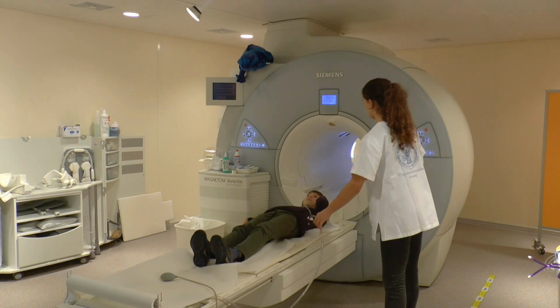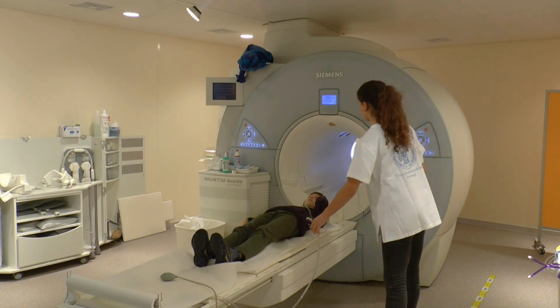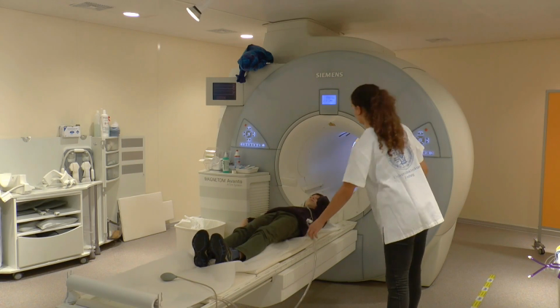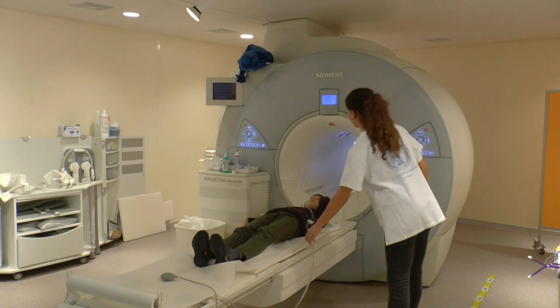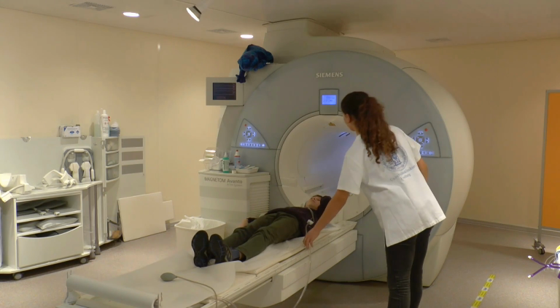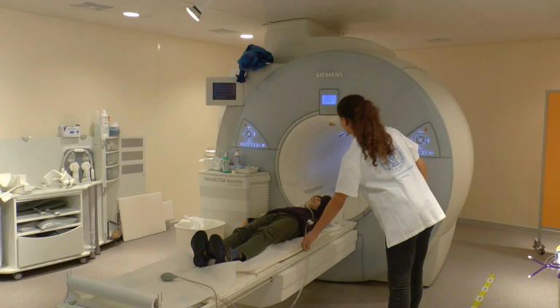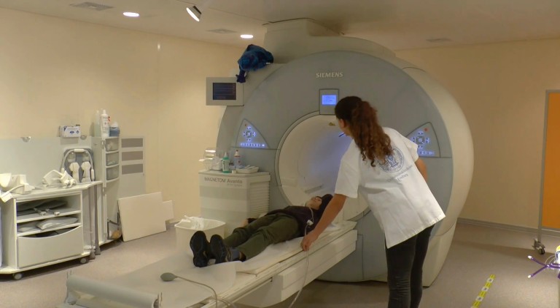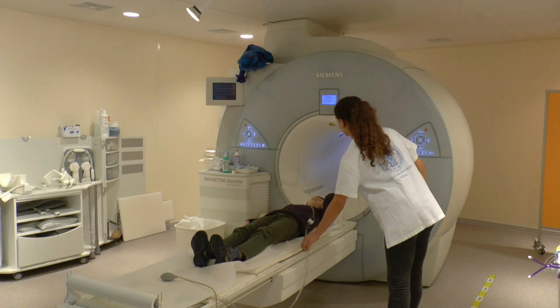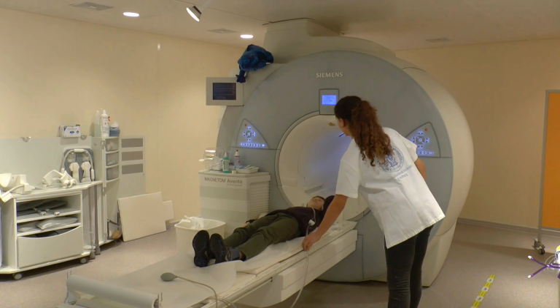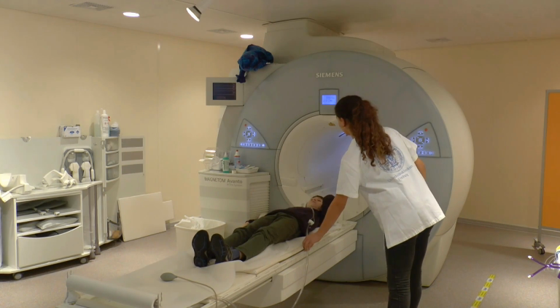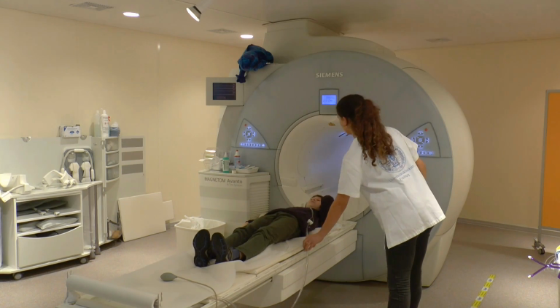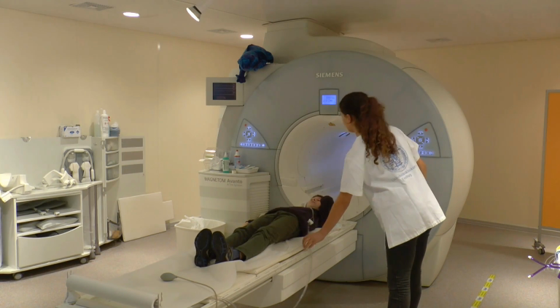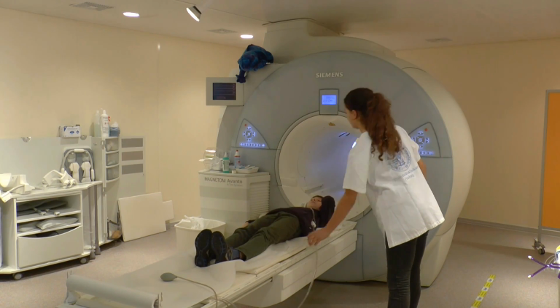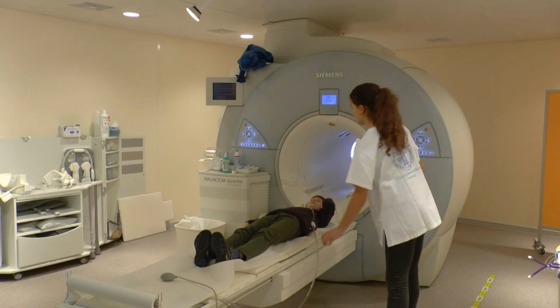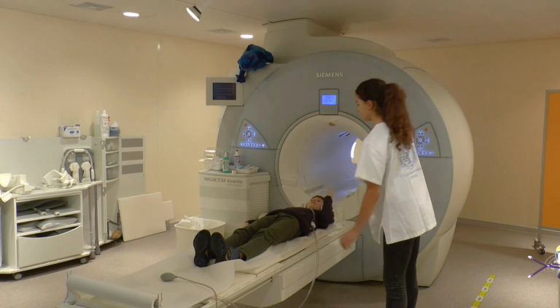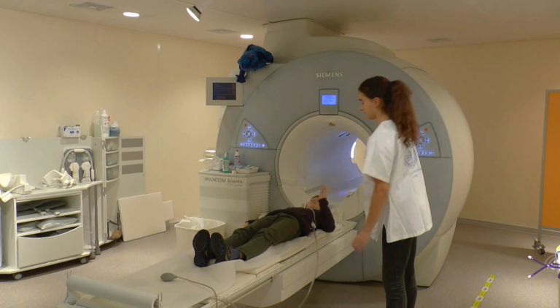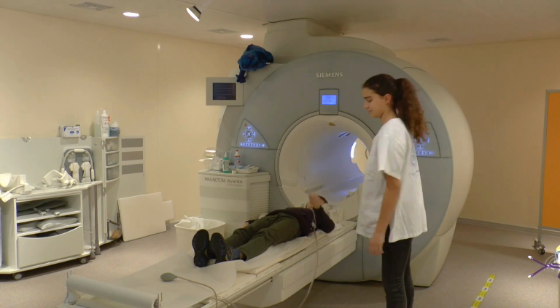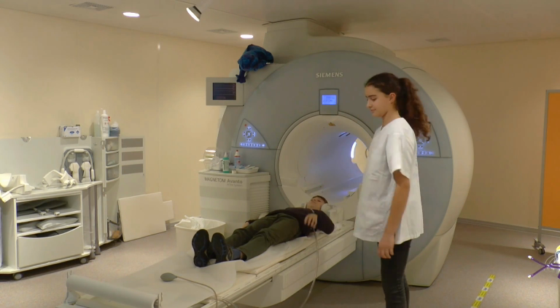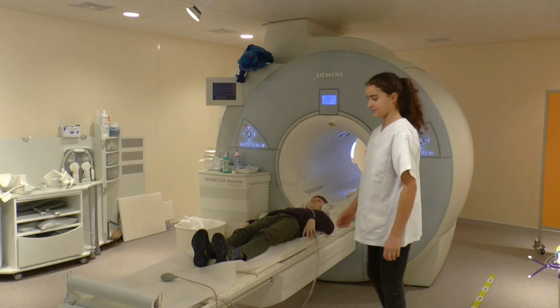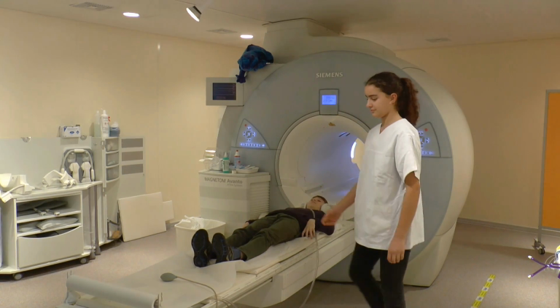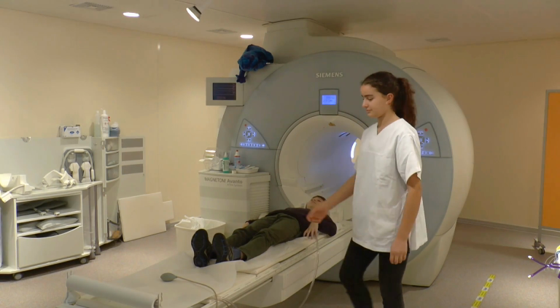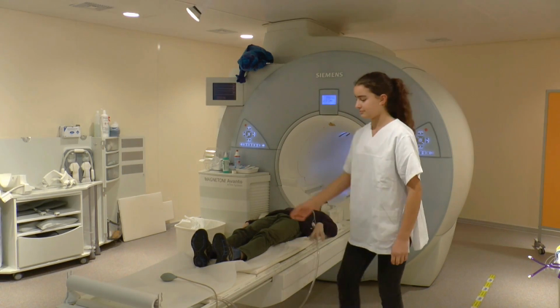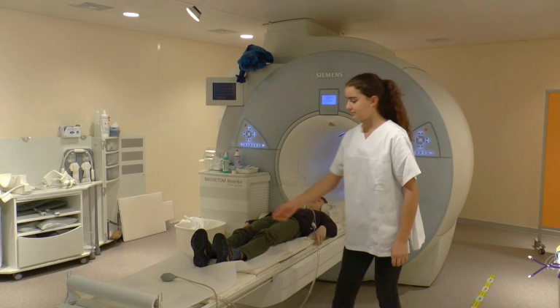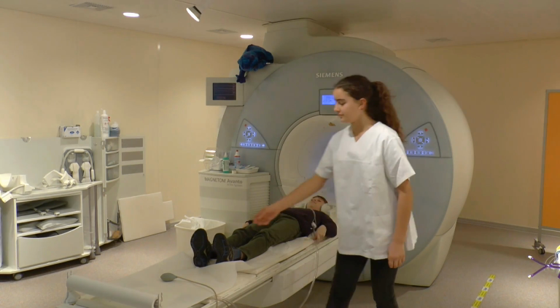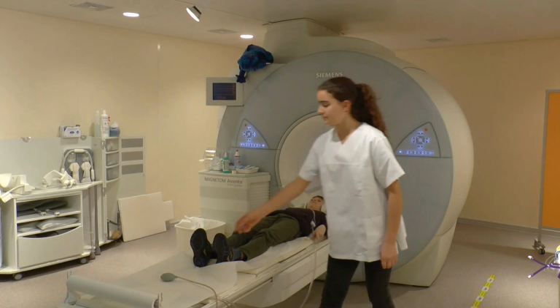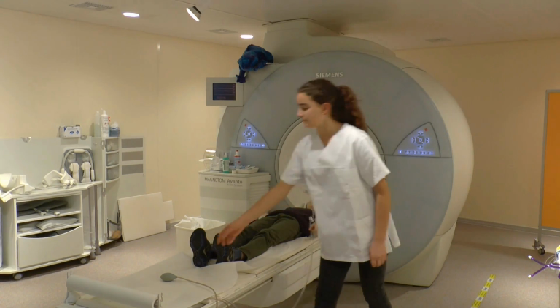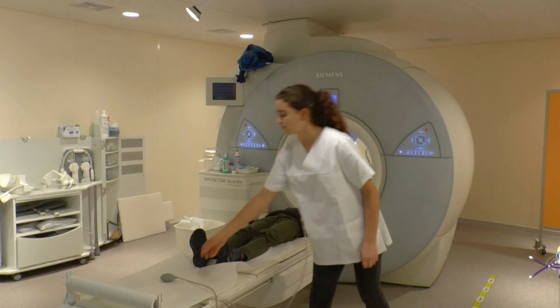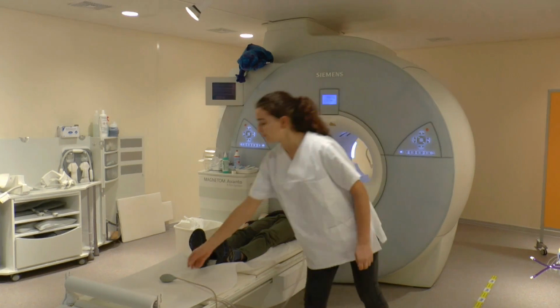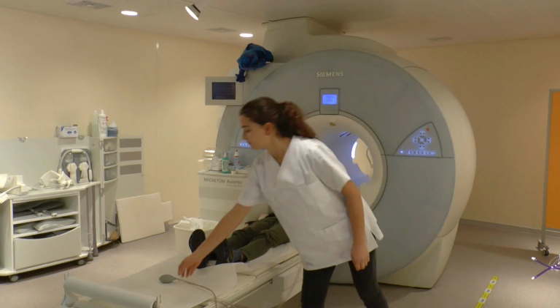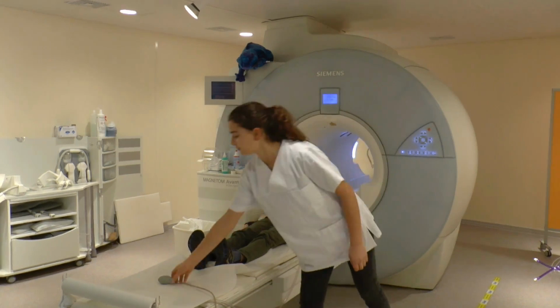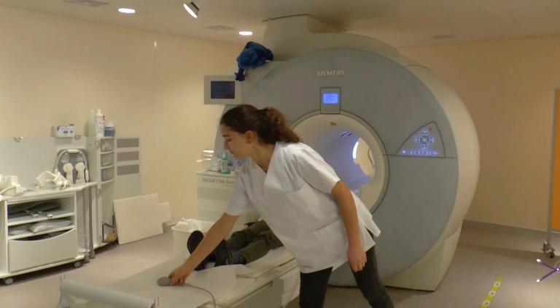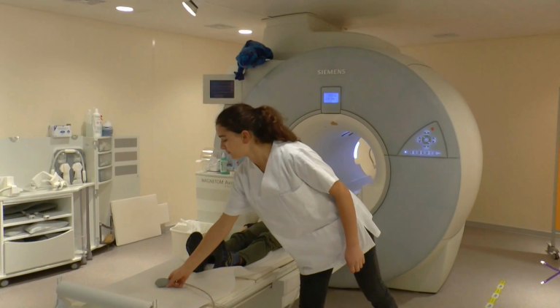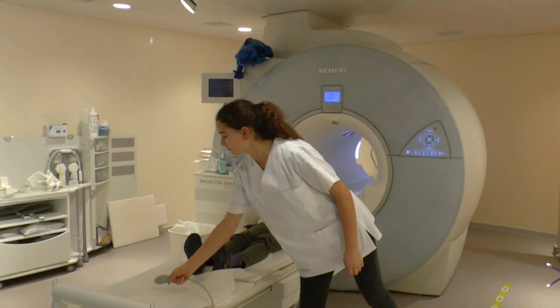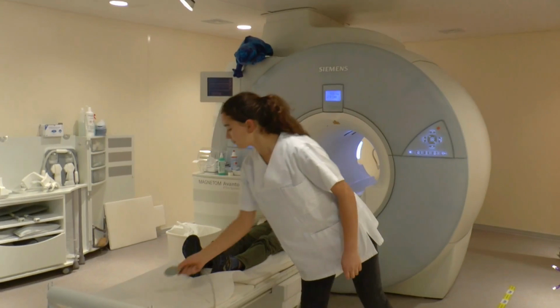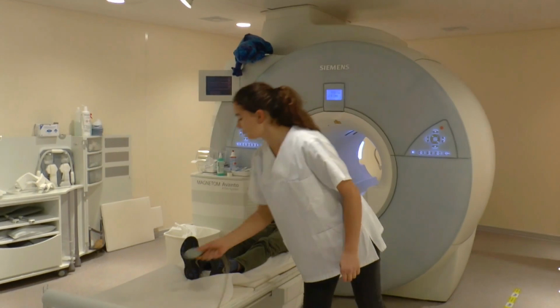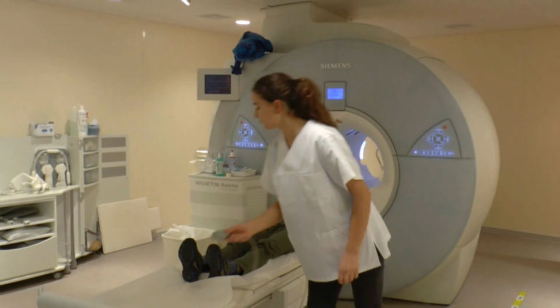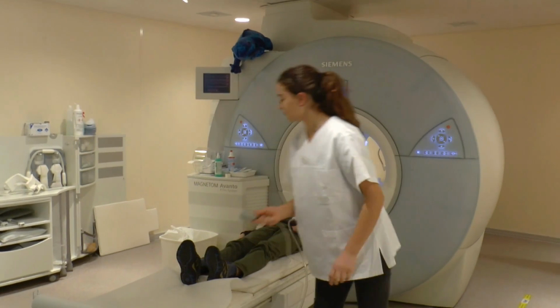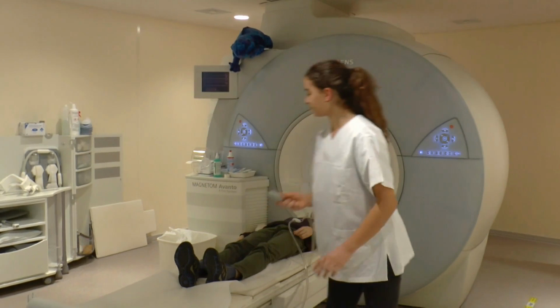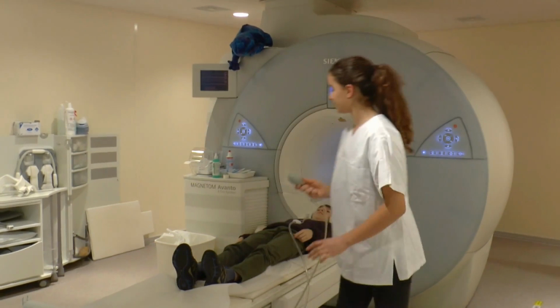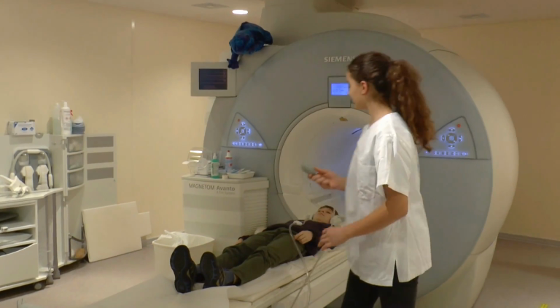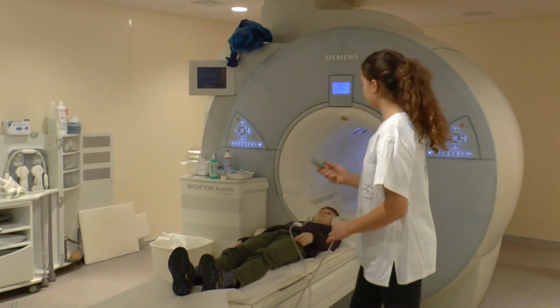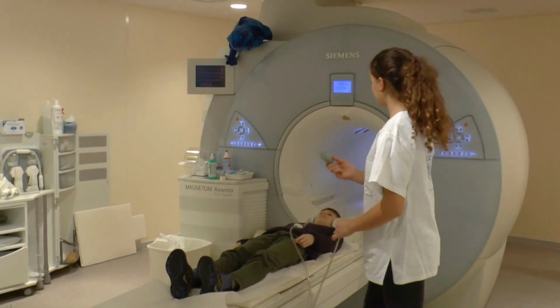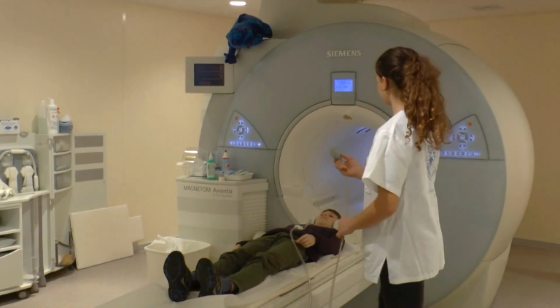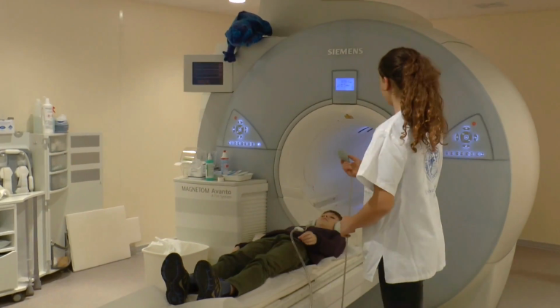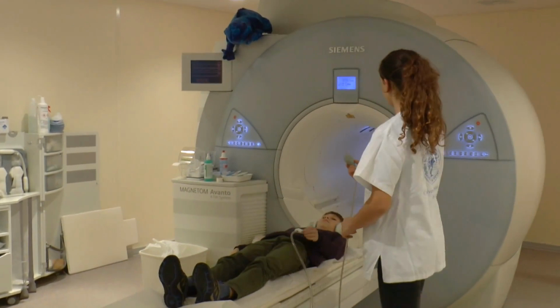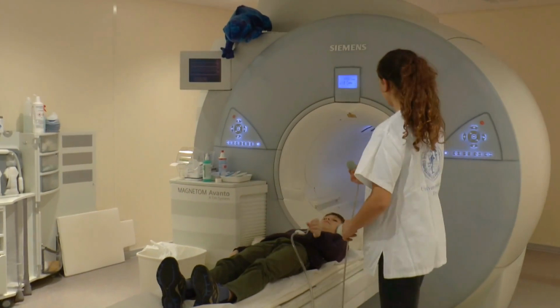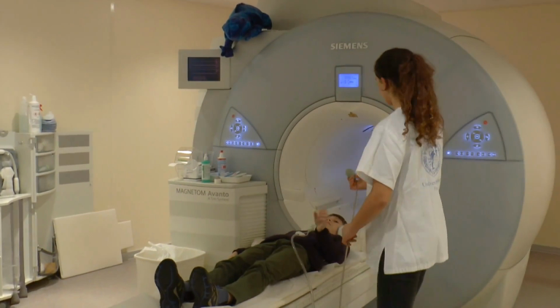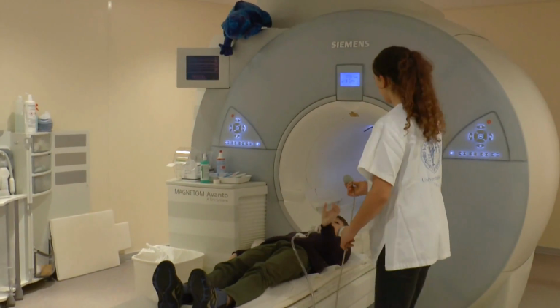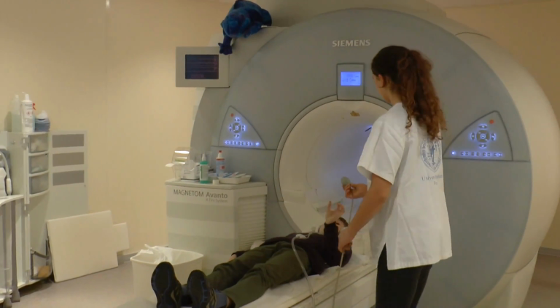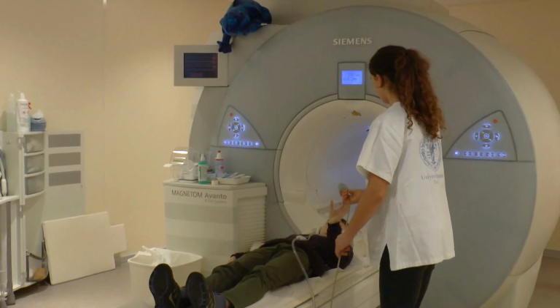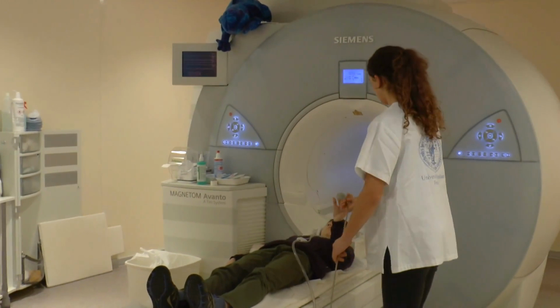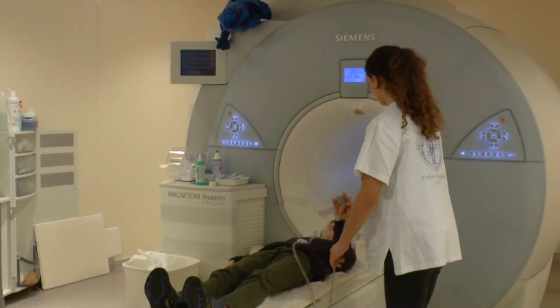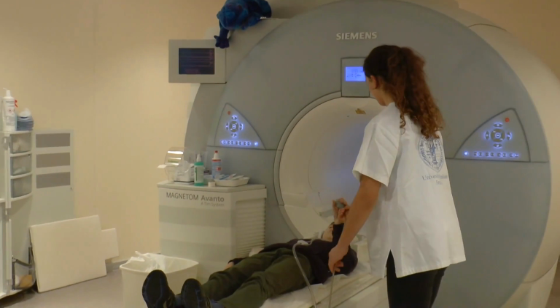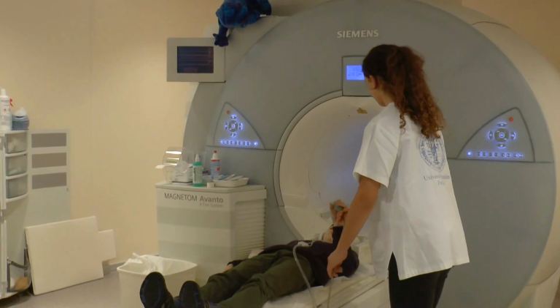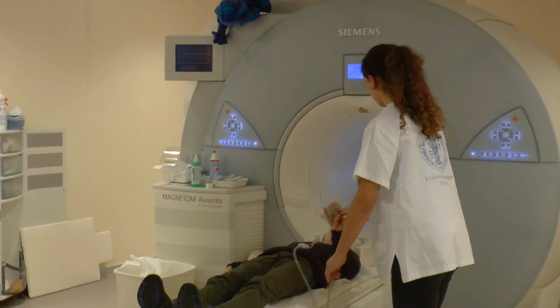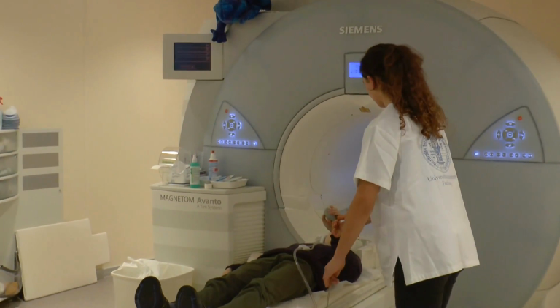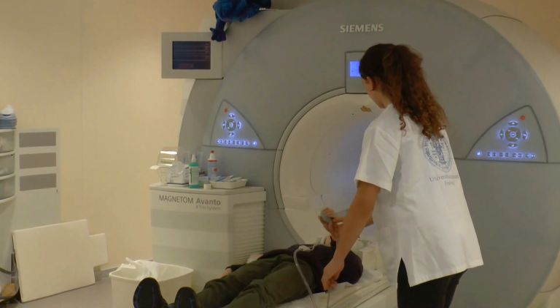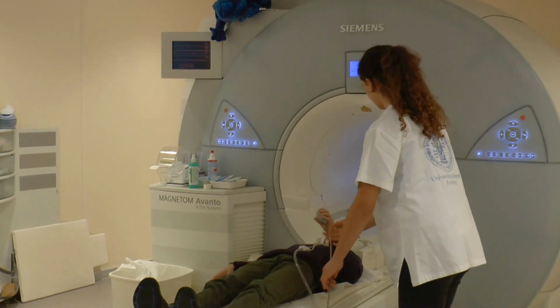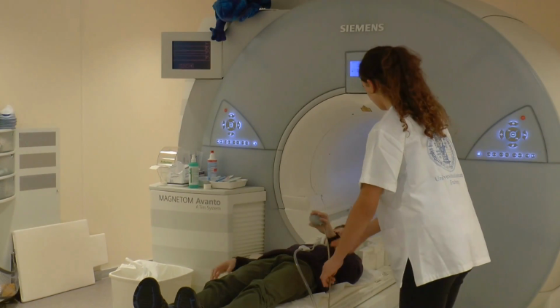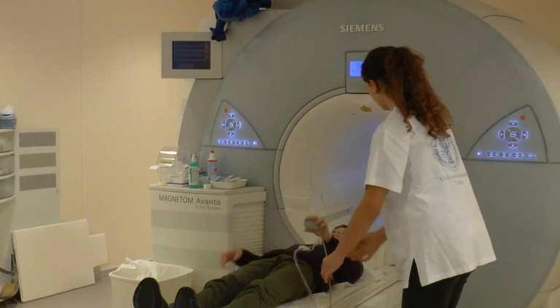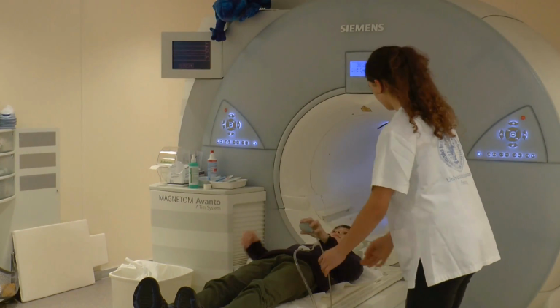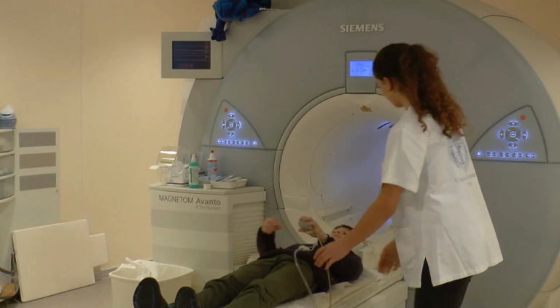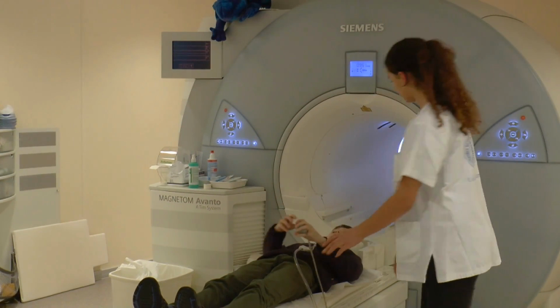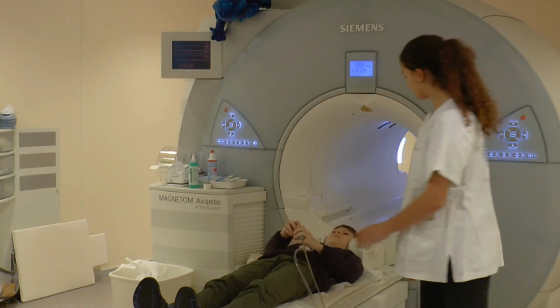Then you will lie down and get a panic switch. If you squeeze it, your parents and the doctor will know something is wrong and can help you.